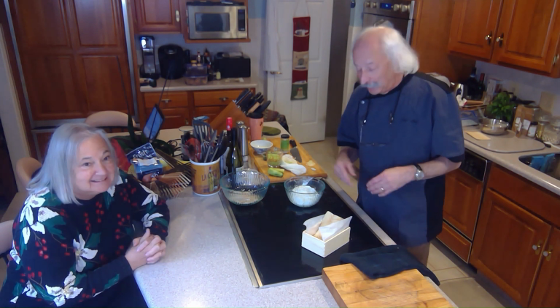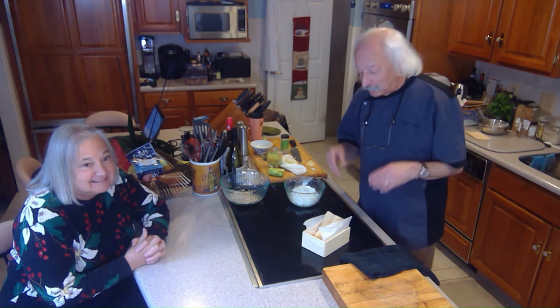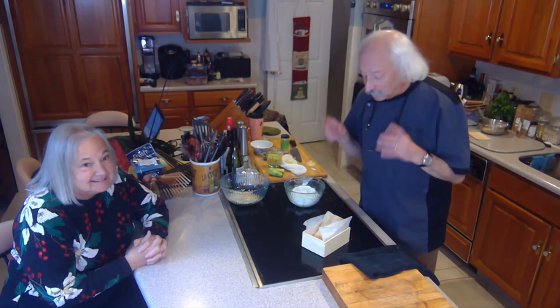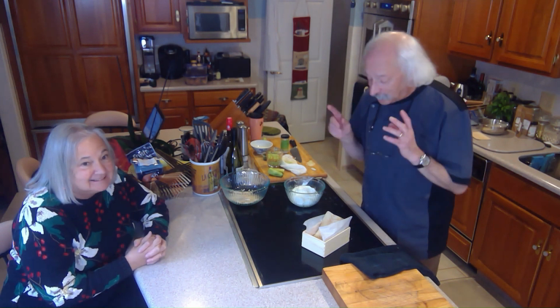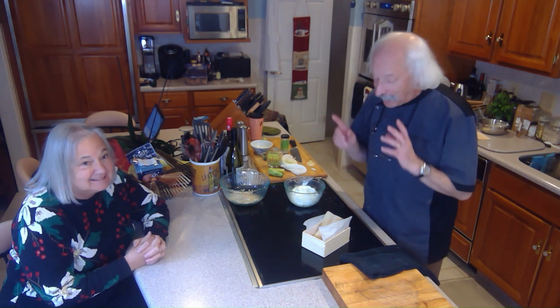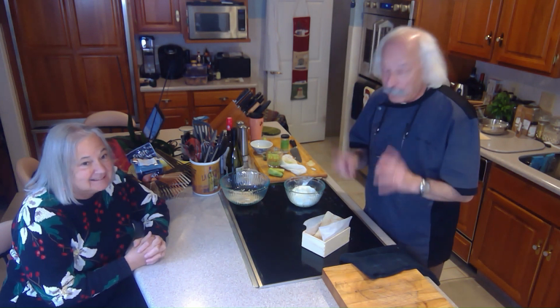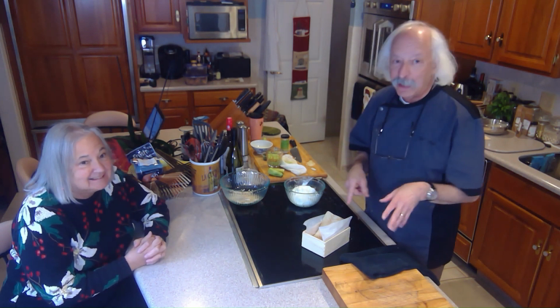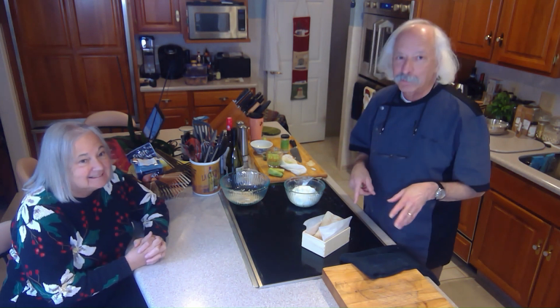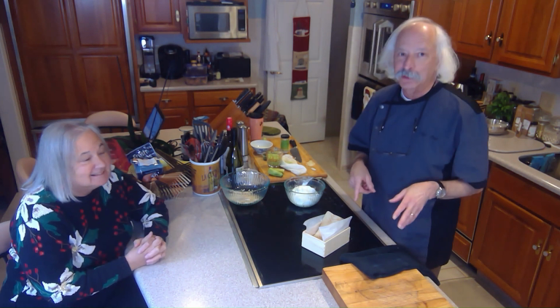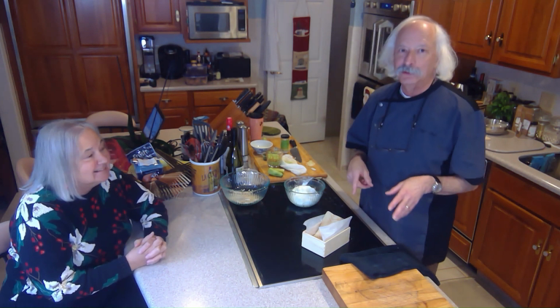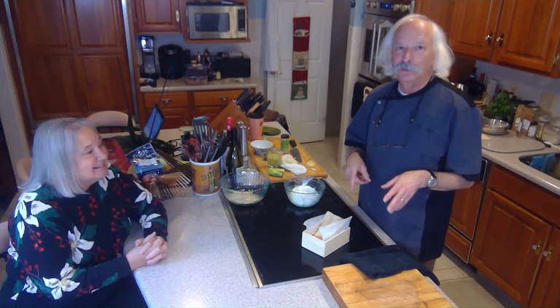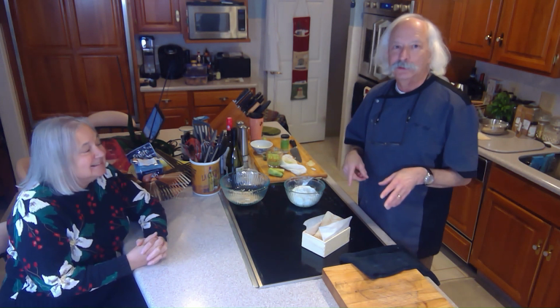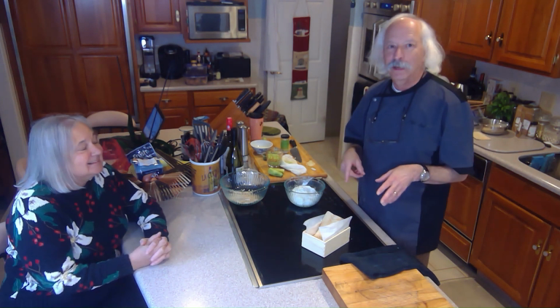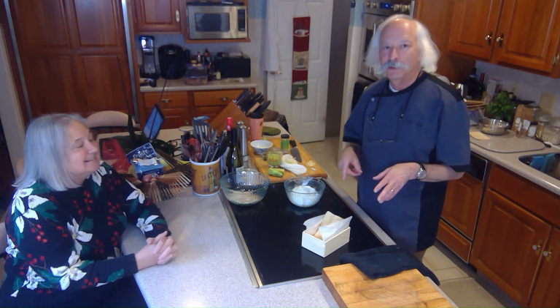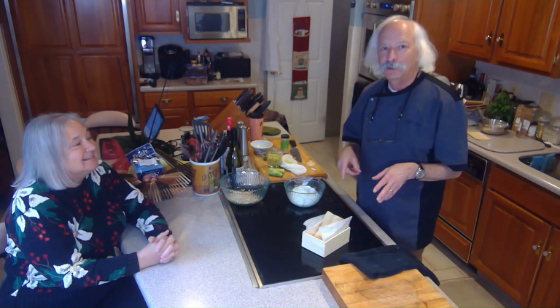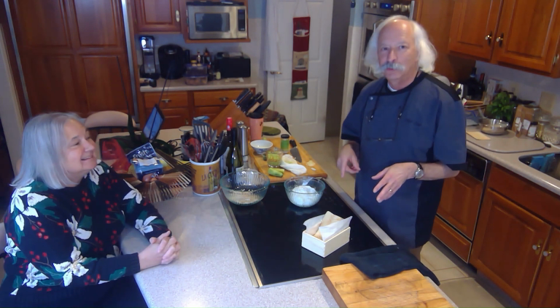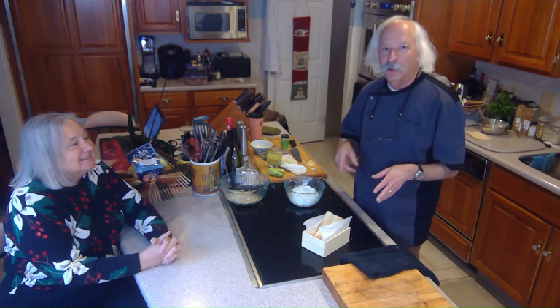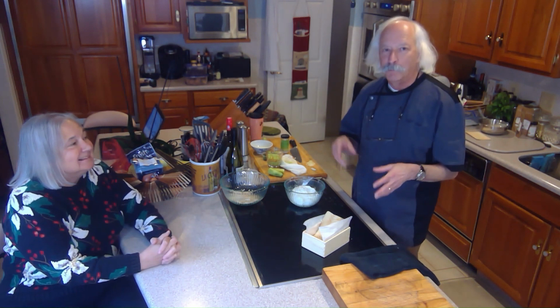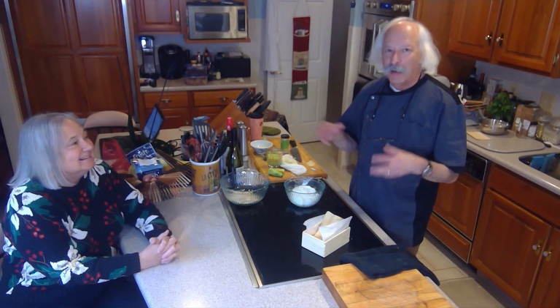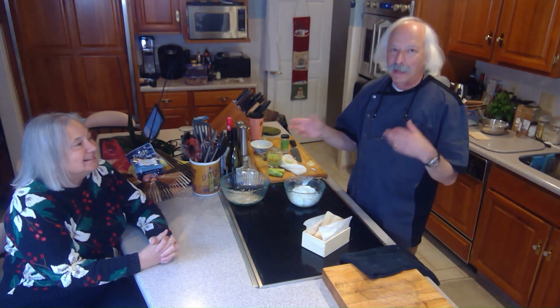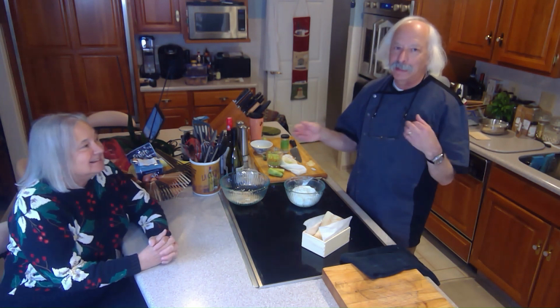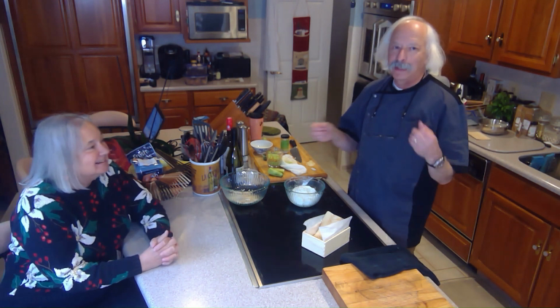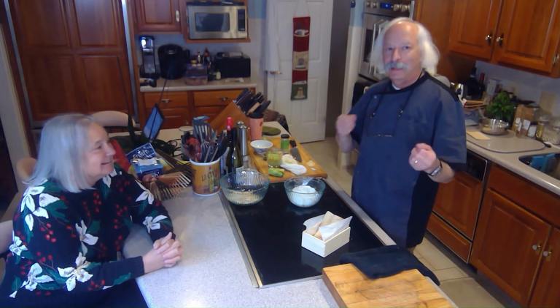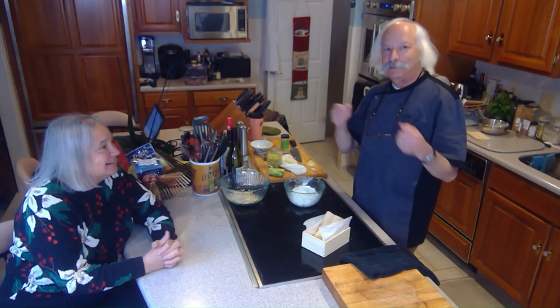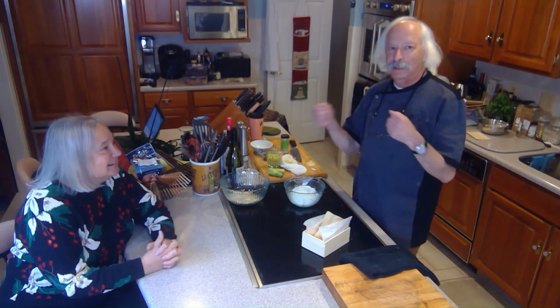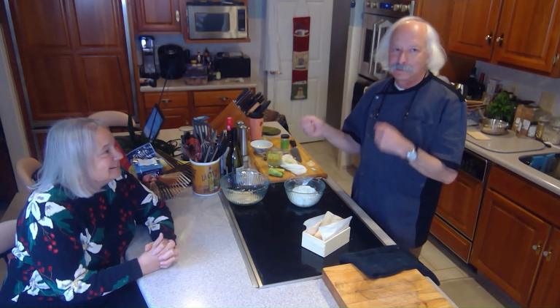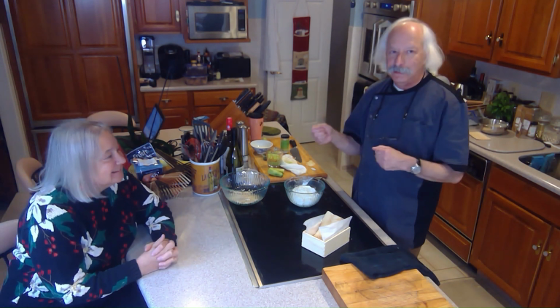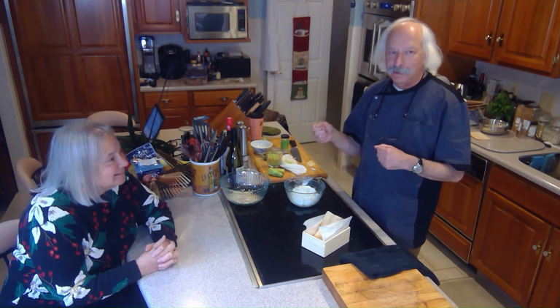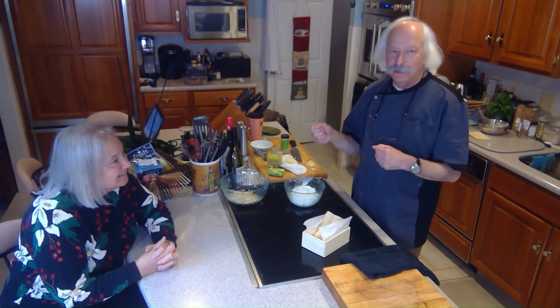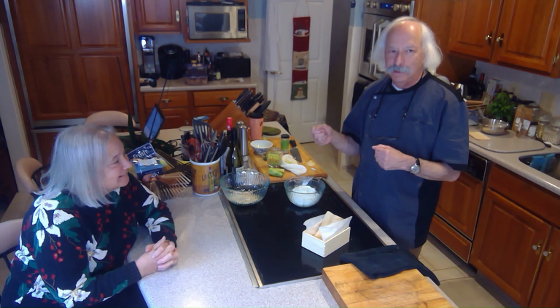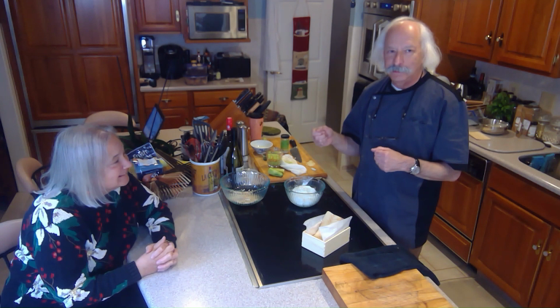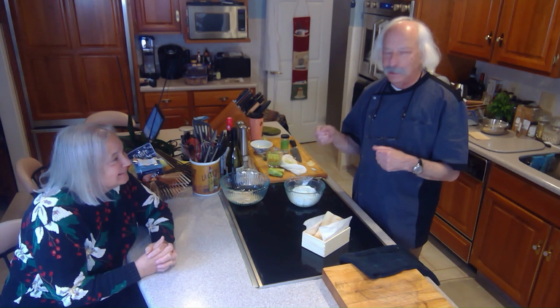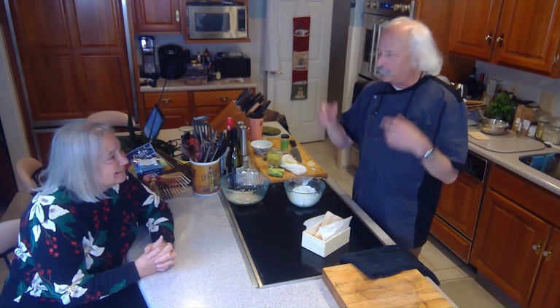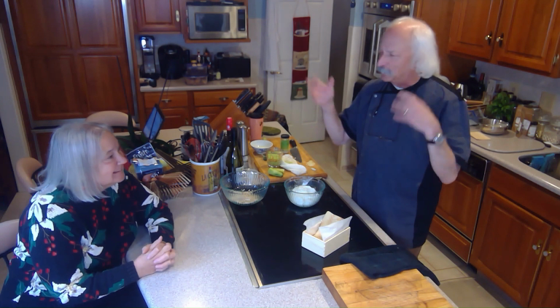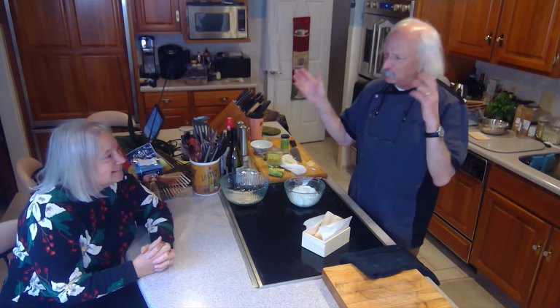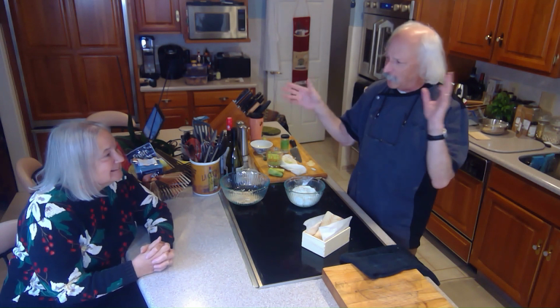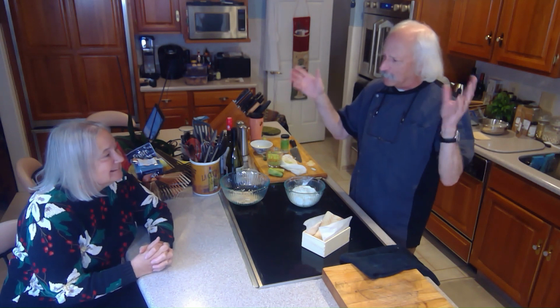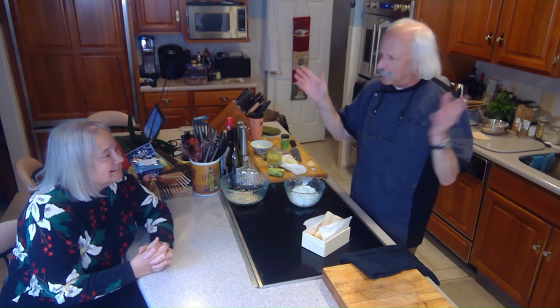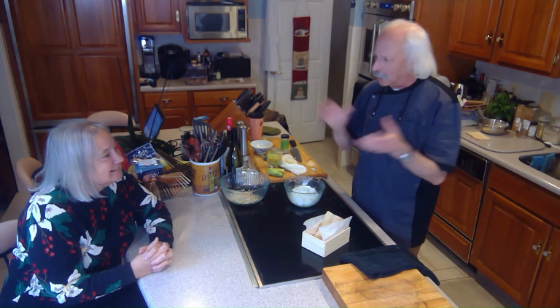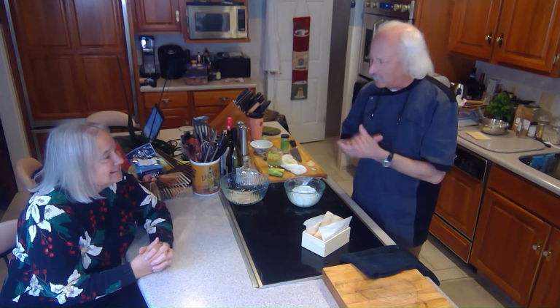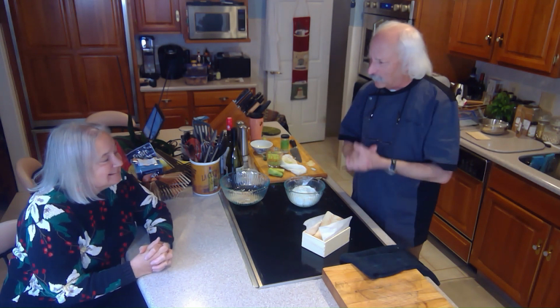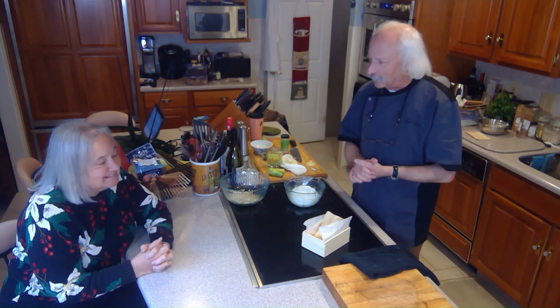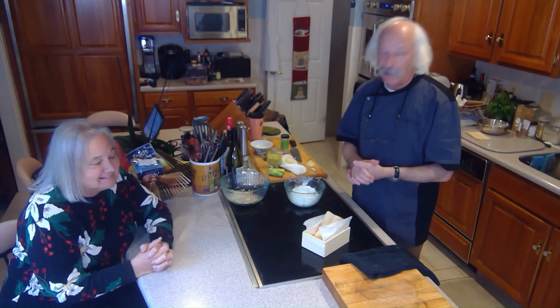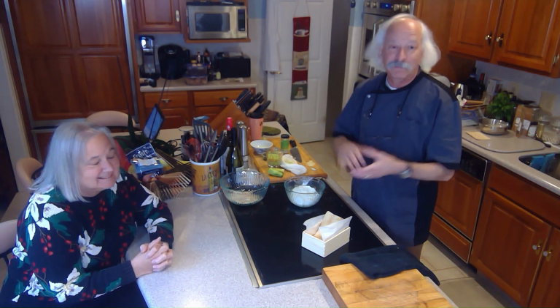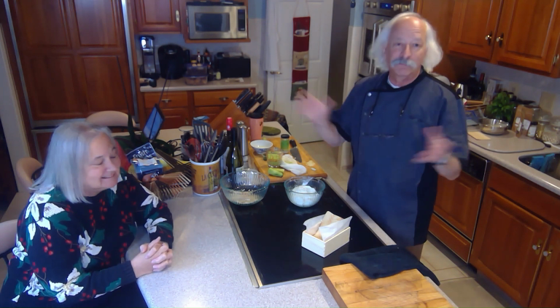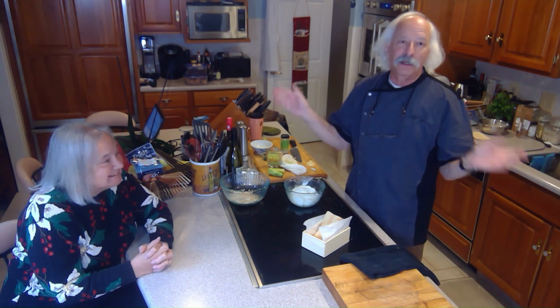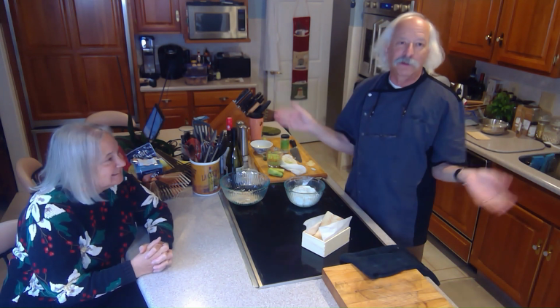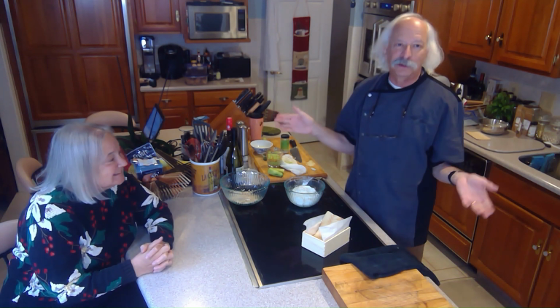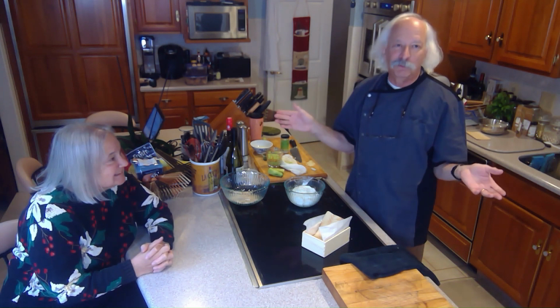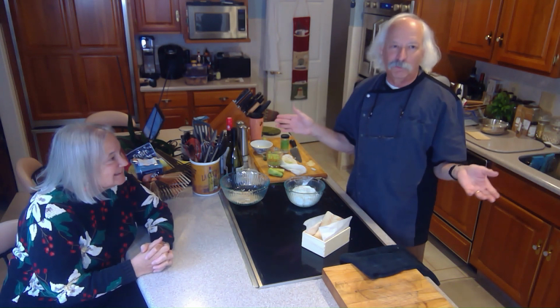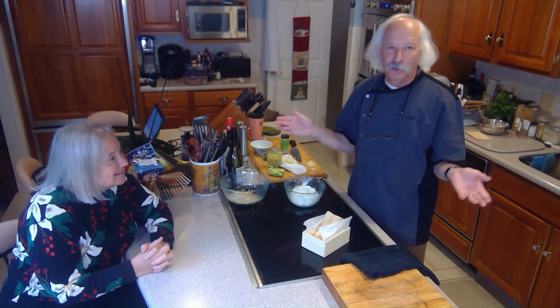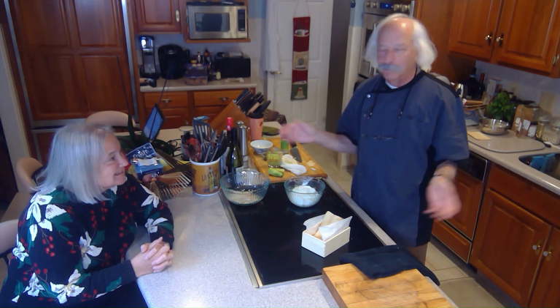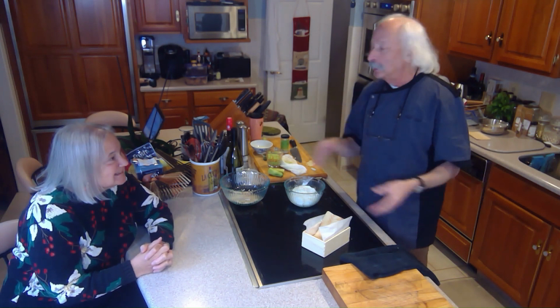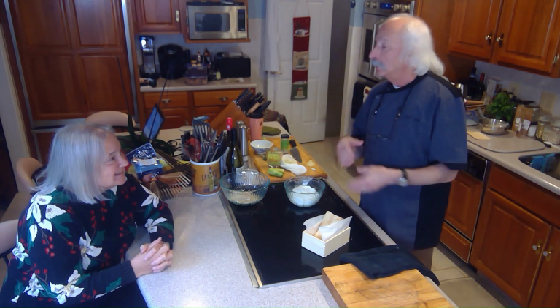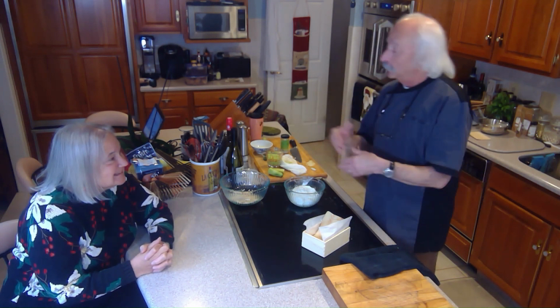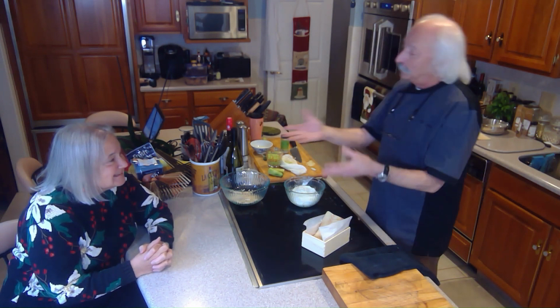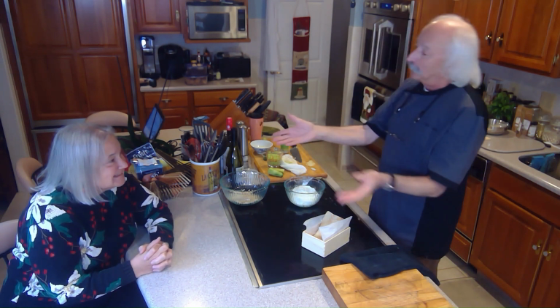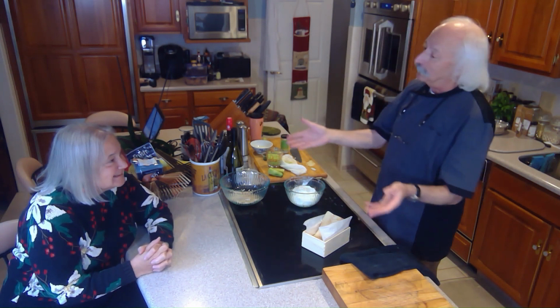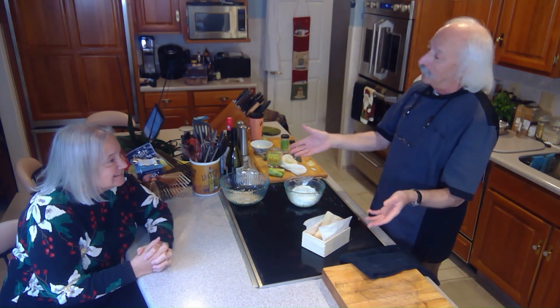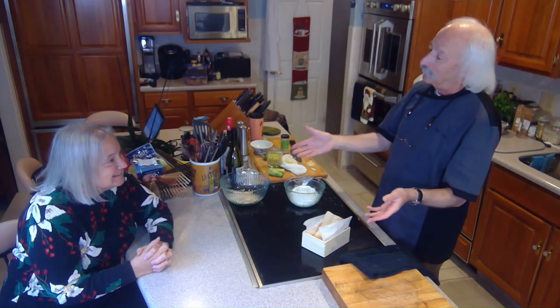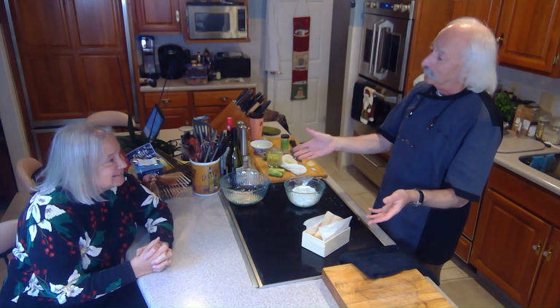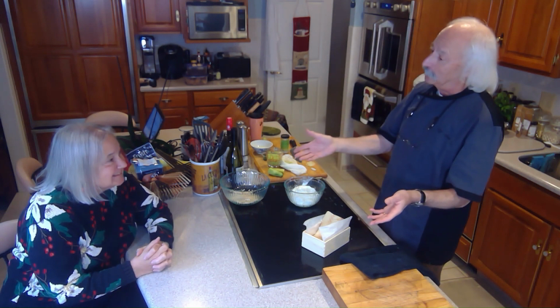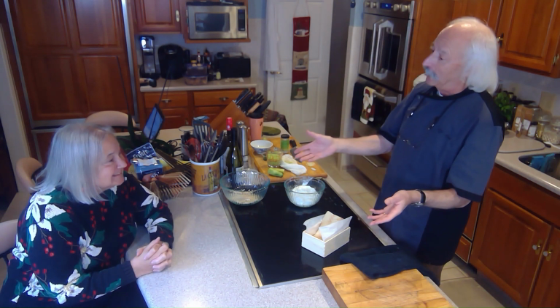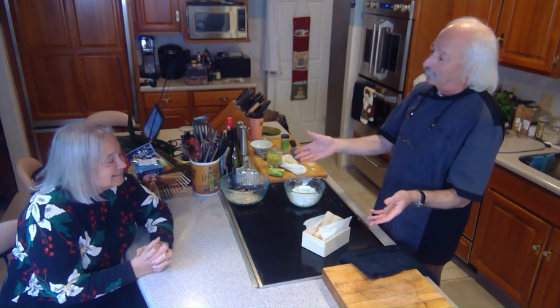So today what I'm going to do is a bacala tzatziki dip spread kind of thing. I've never done this before, but we're just going to see how it turns out.